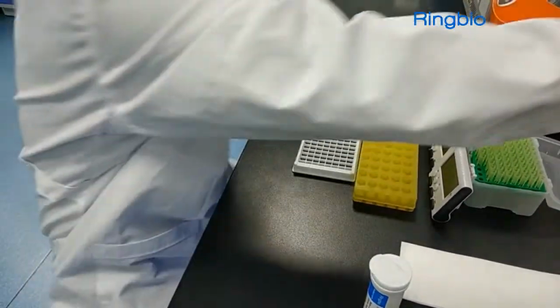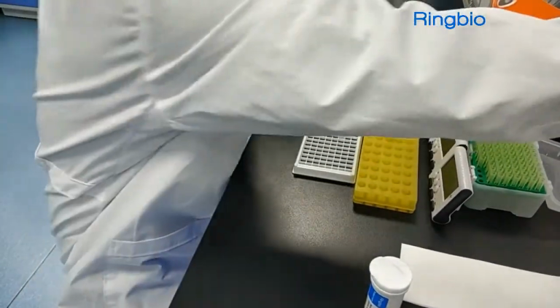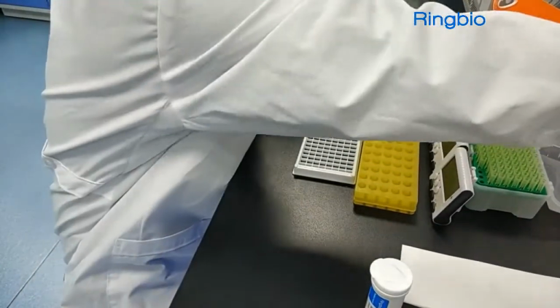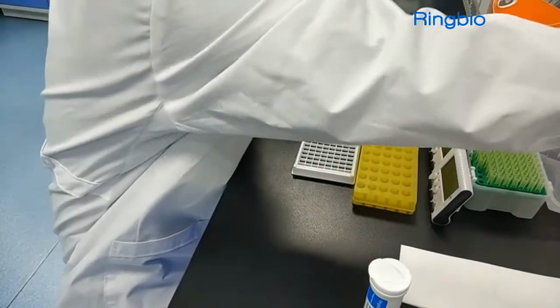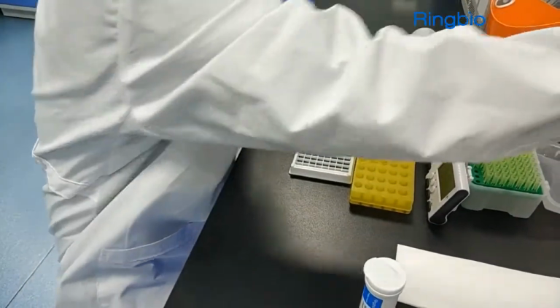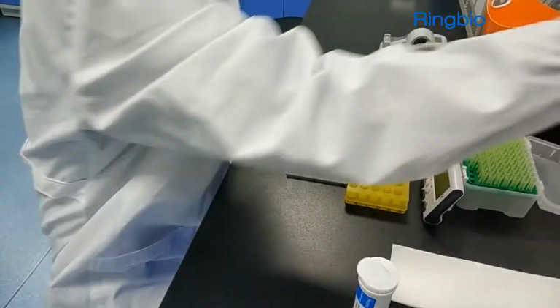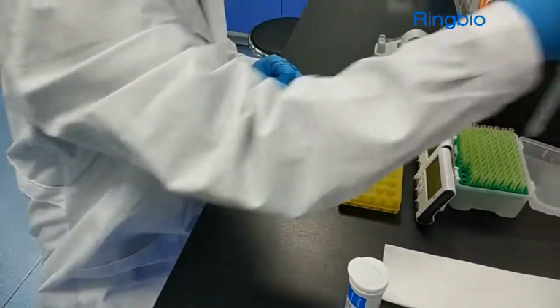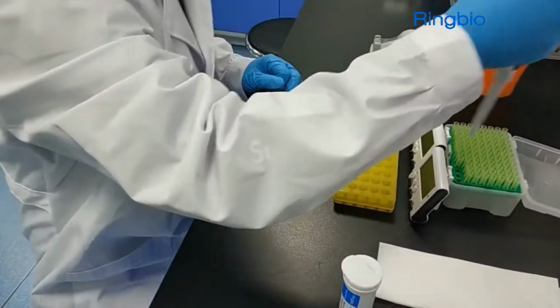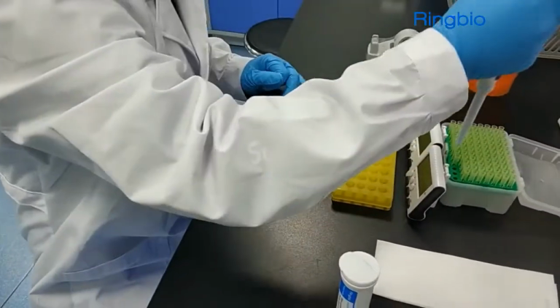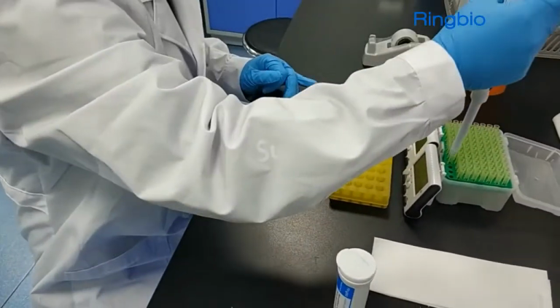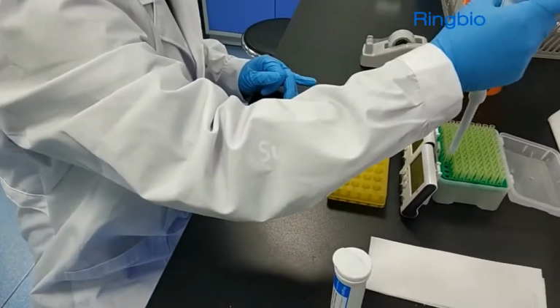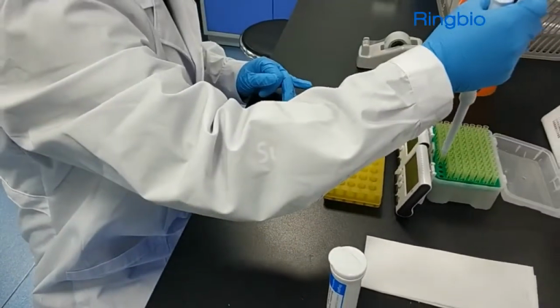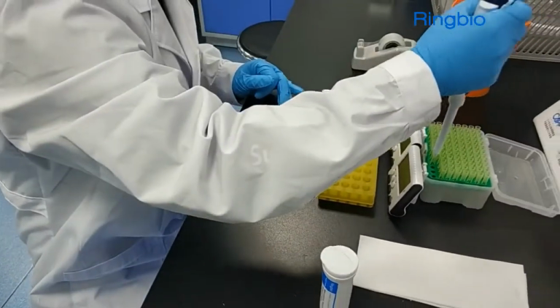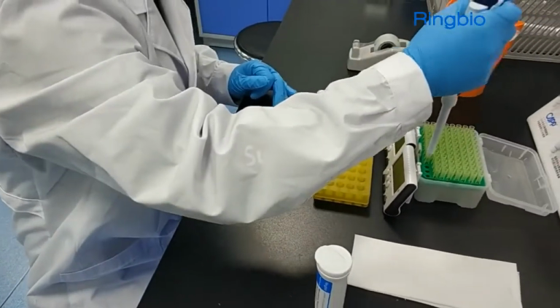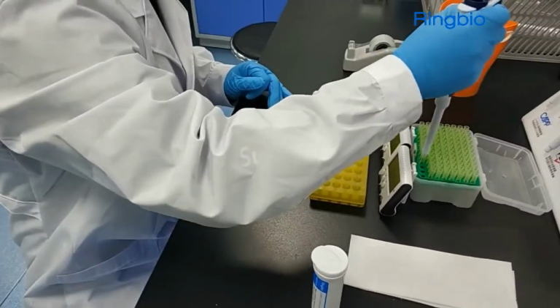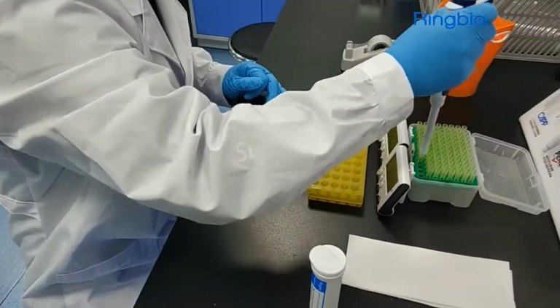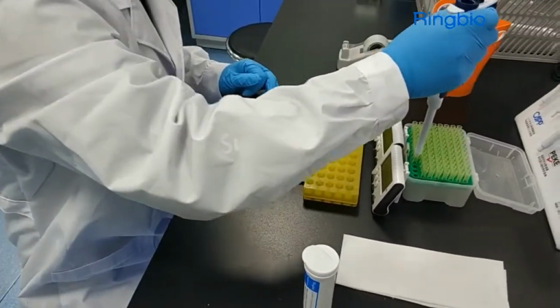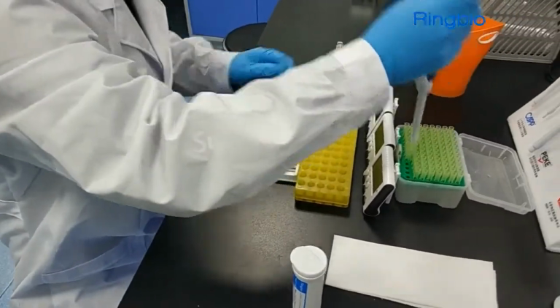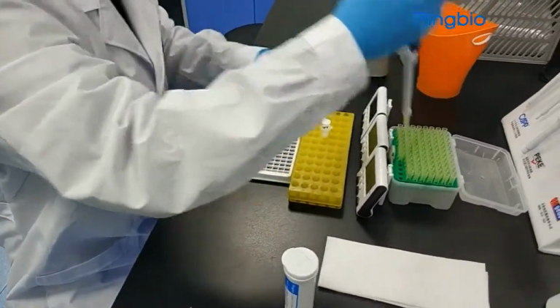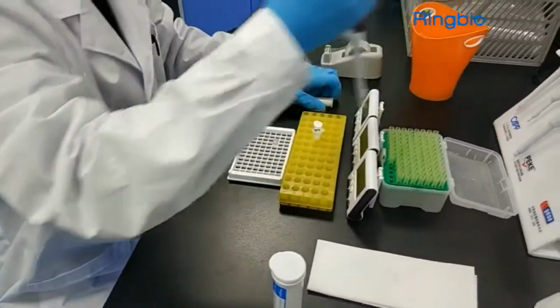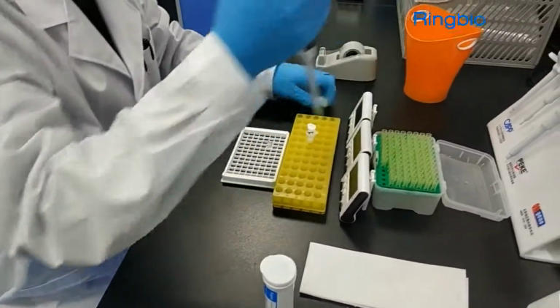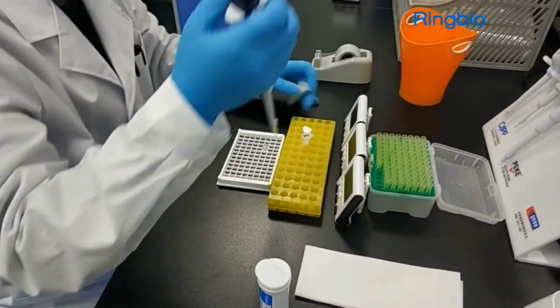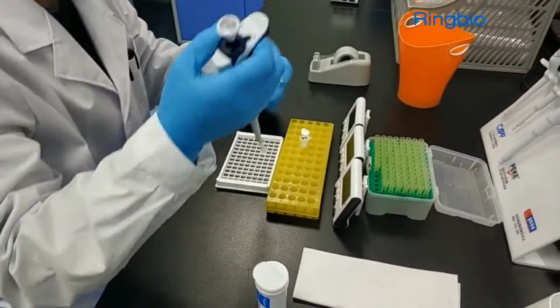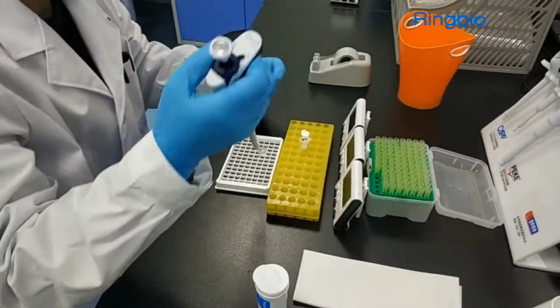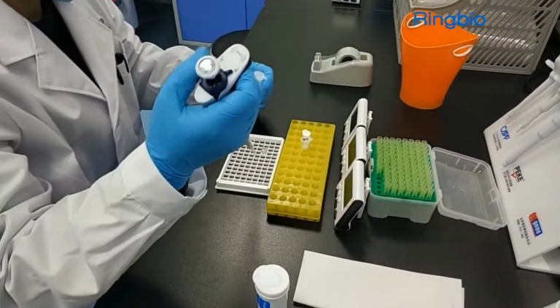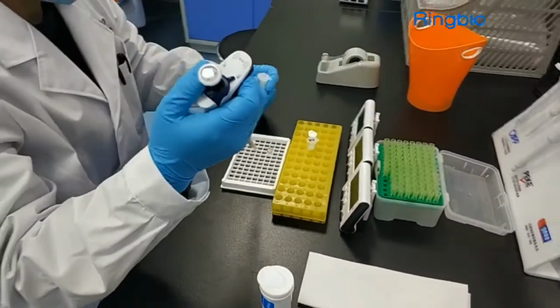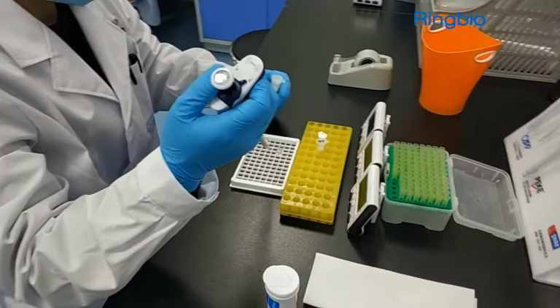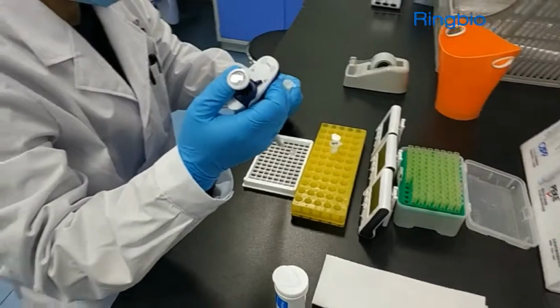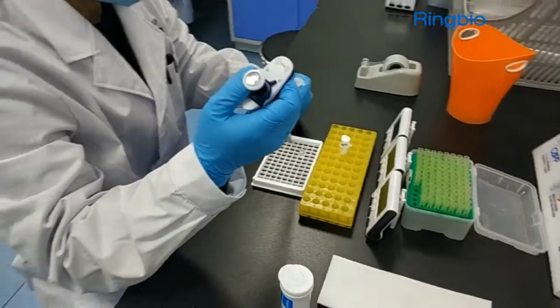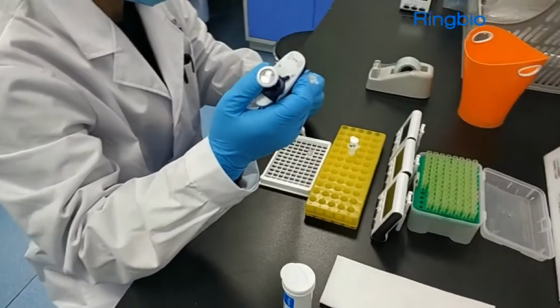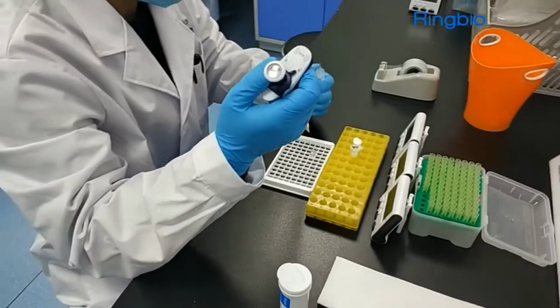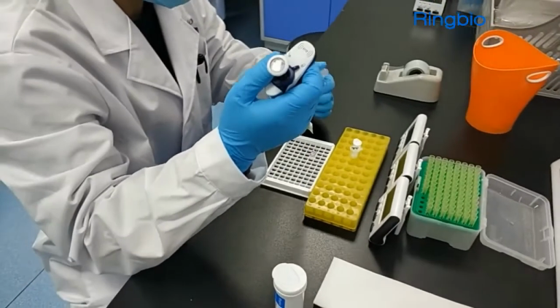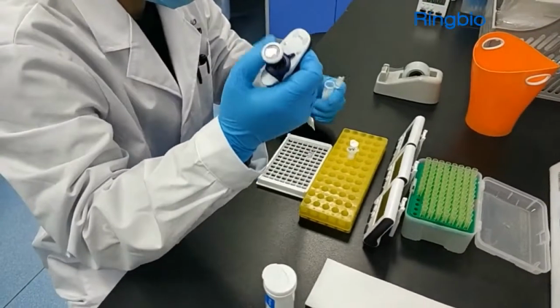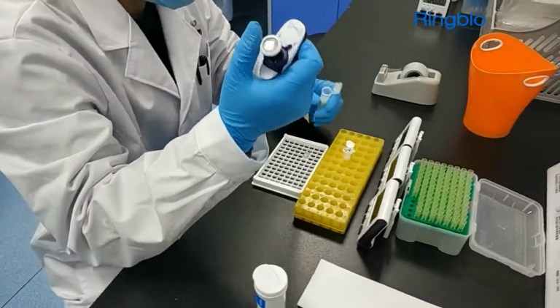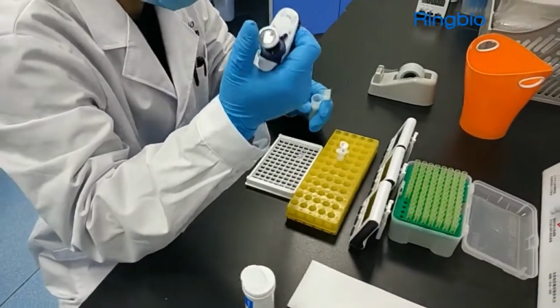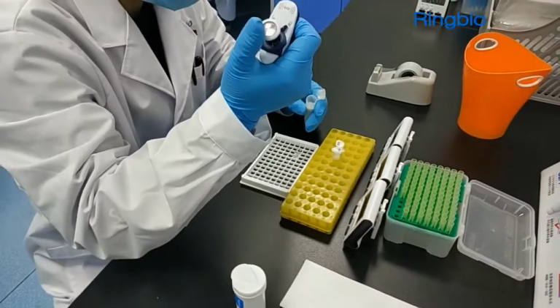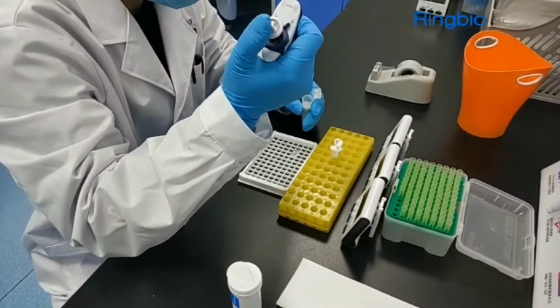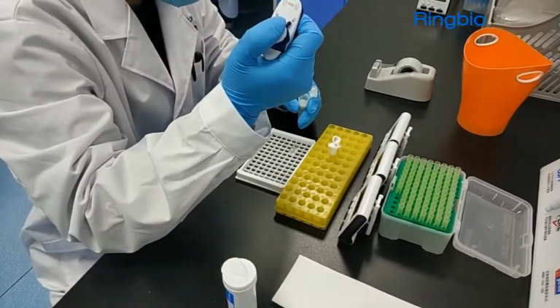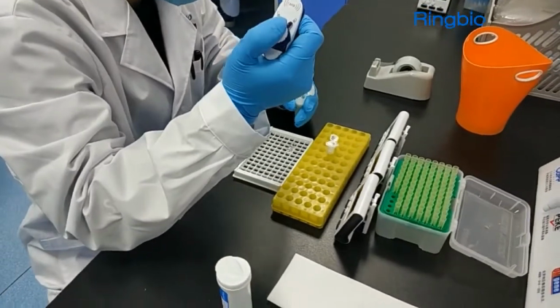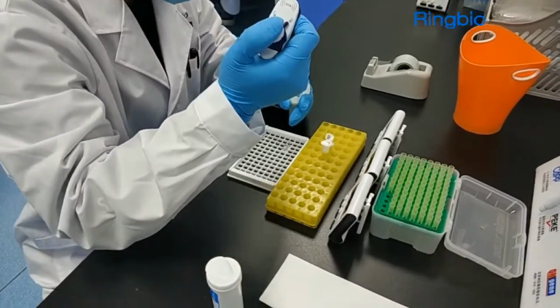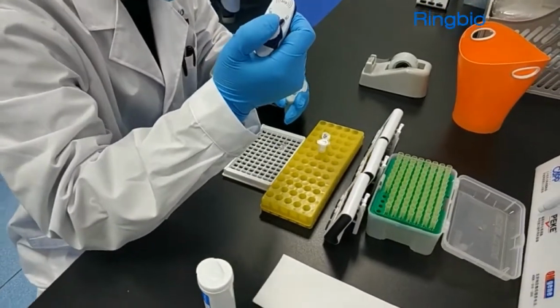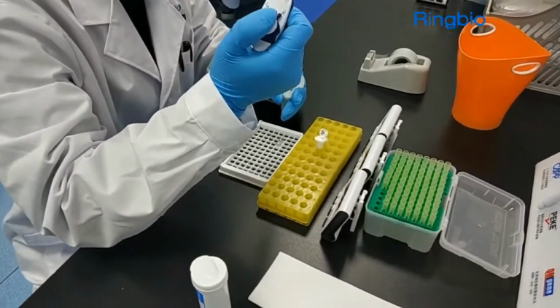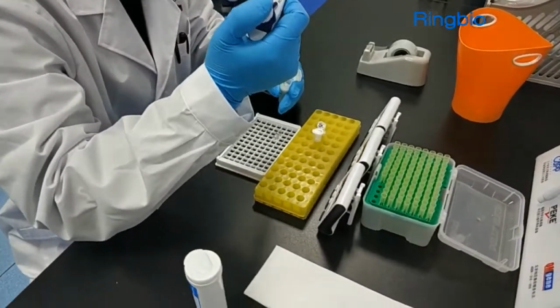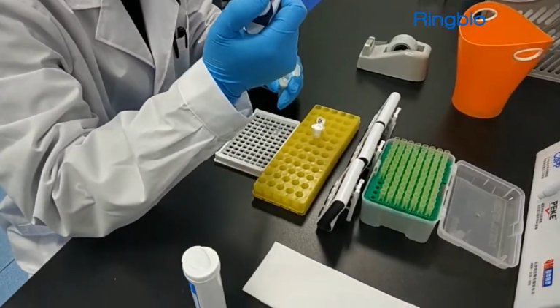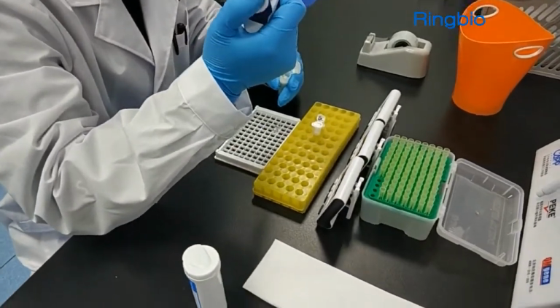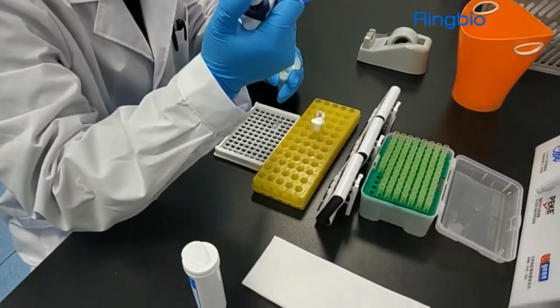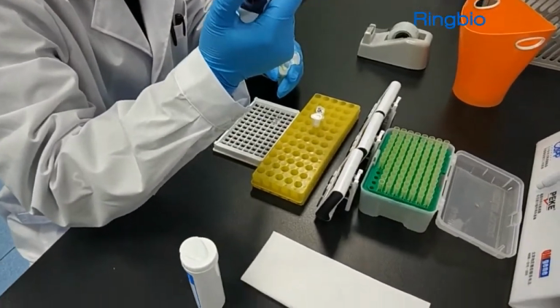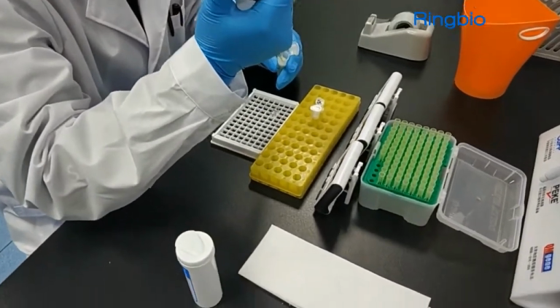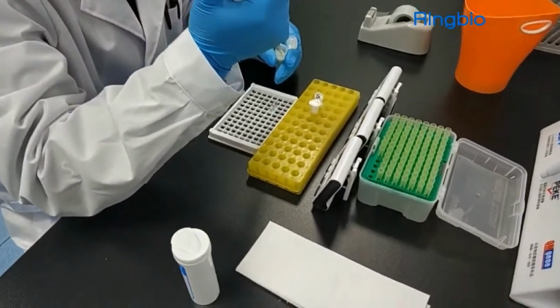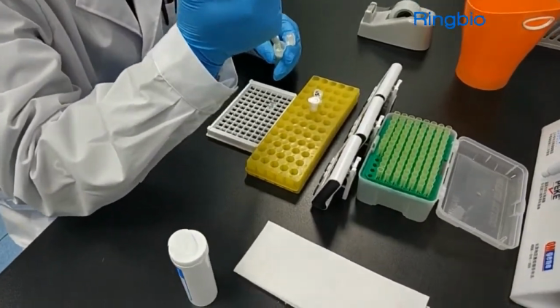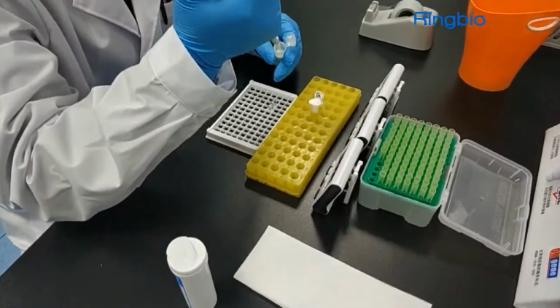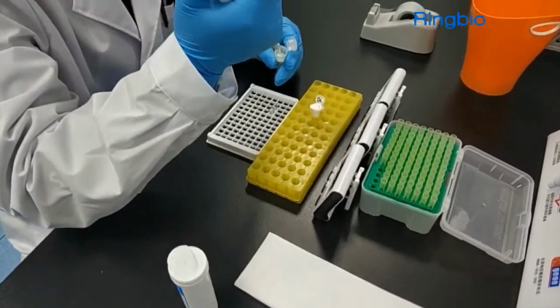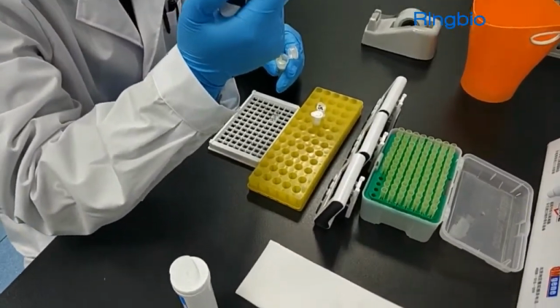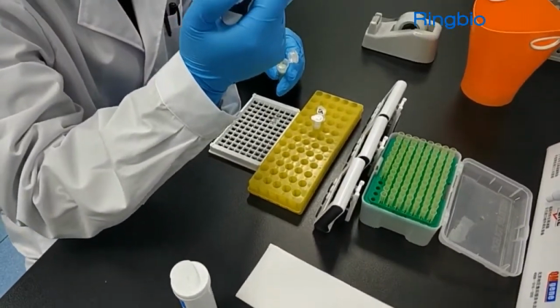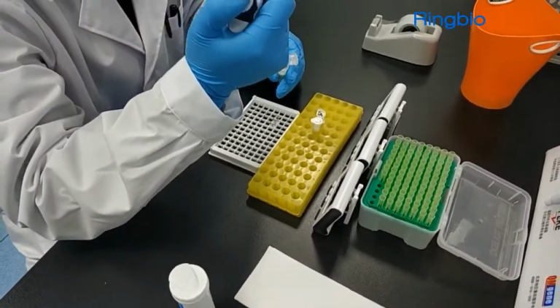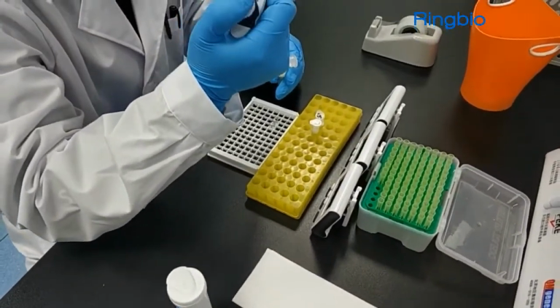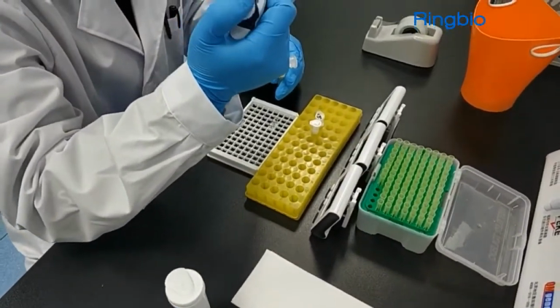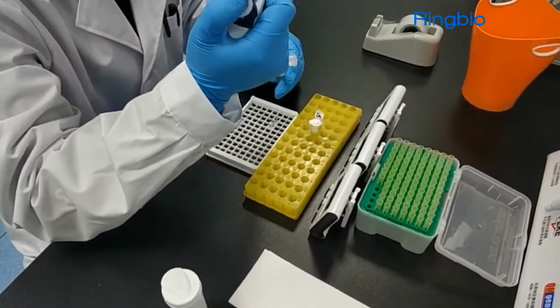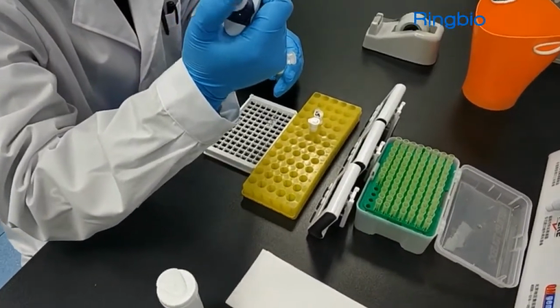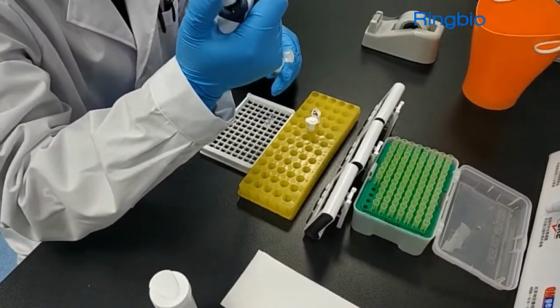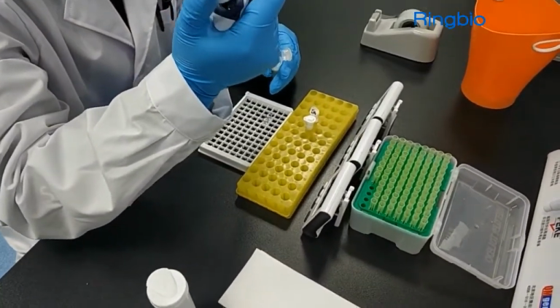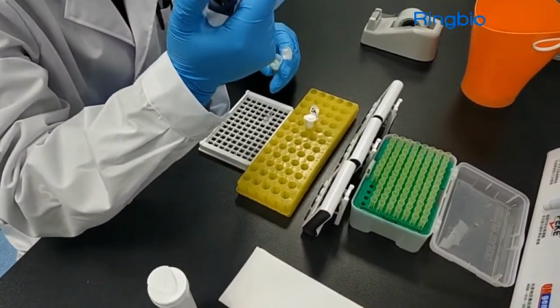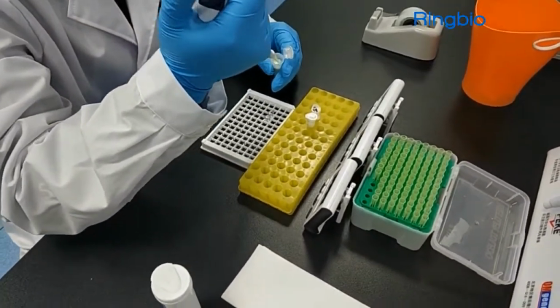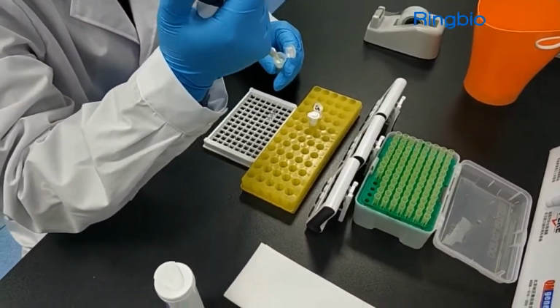Add 200 µL milk with a micro-pipet into the wells on the tray. Make sure to change new tips for different samples.